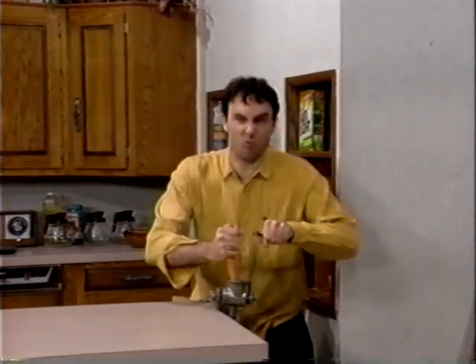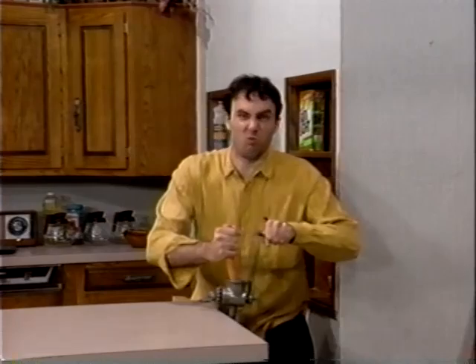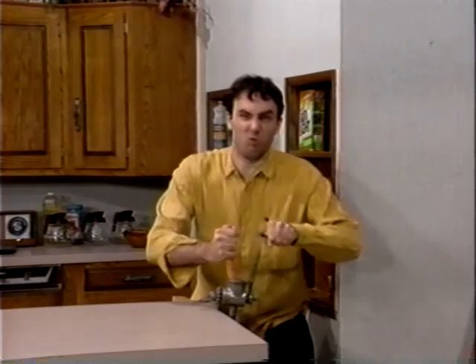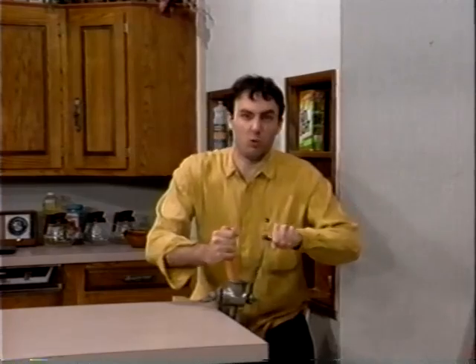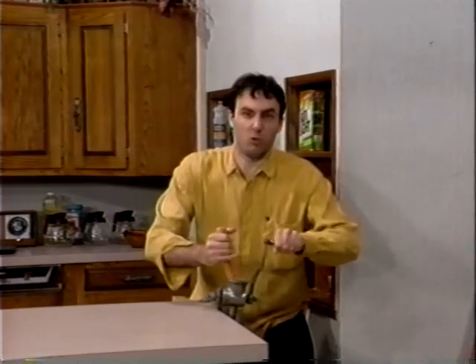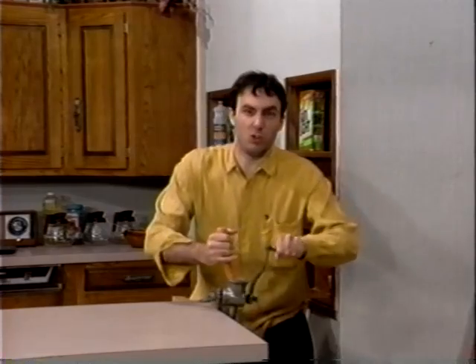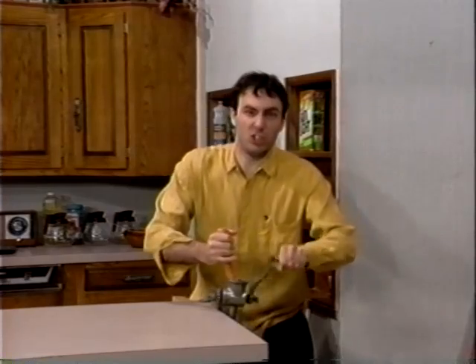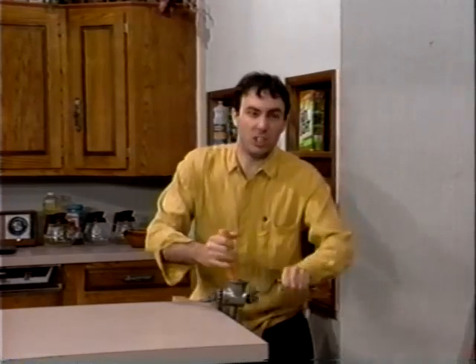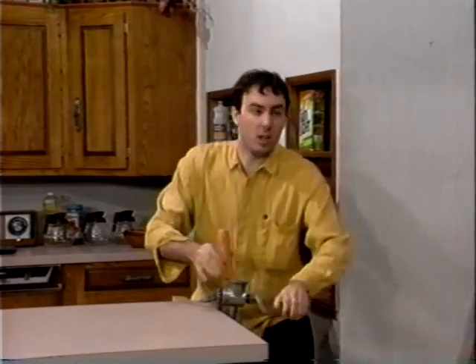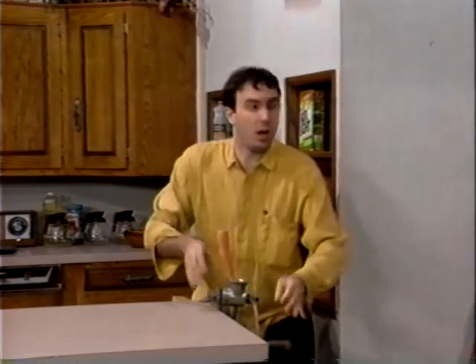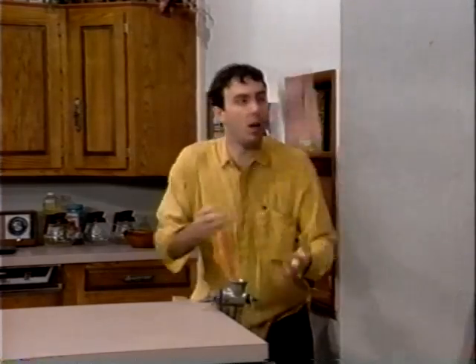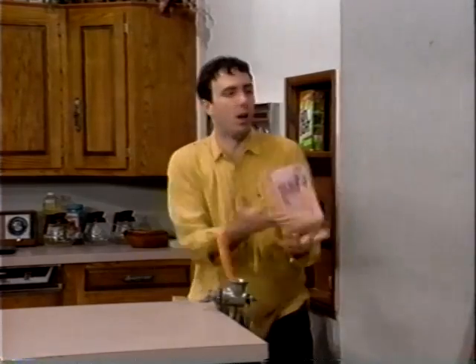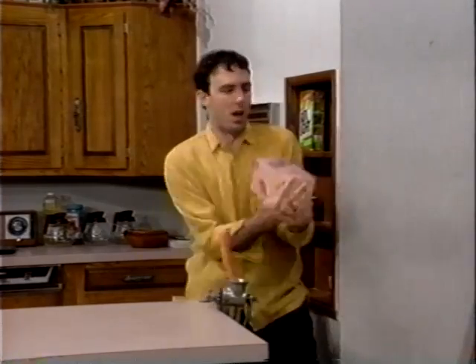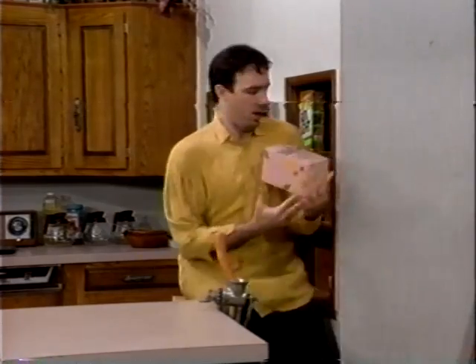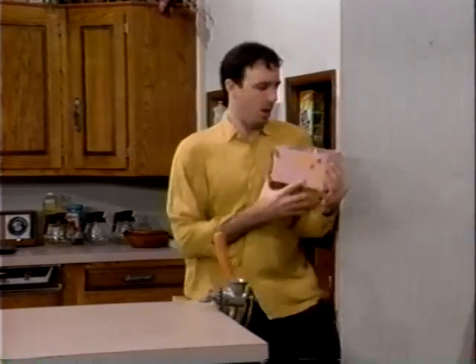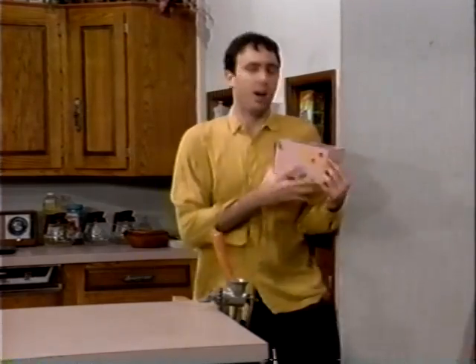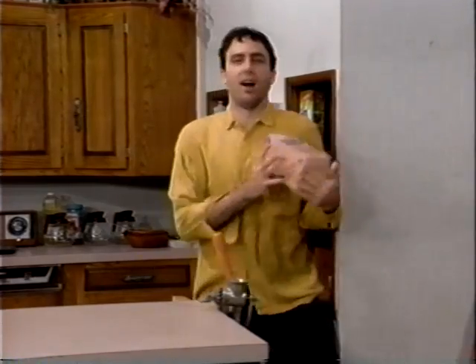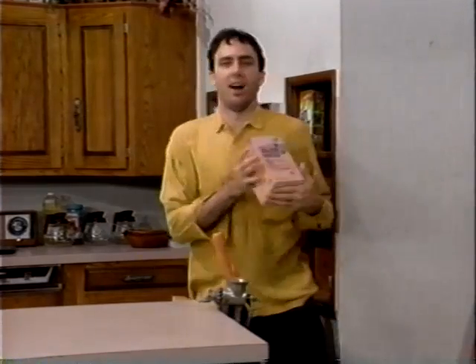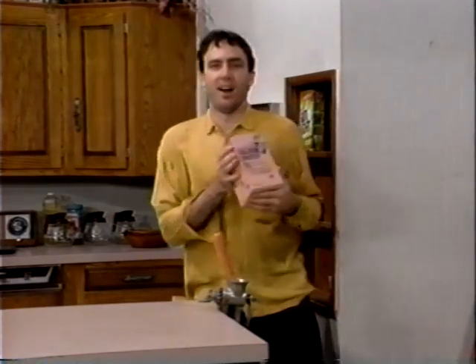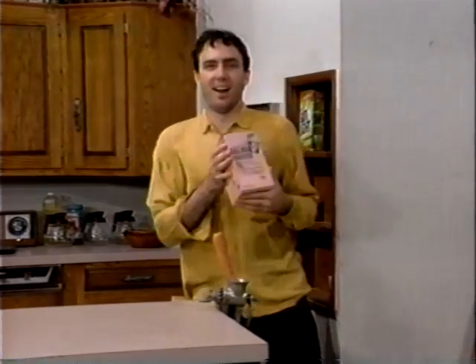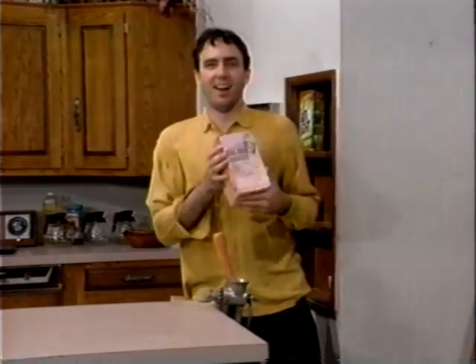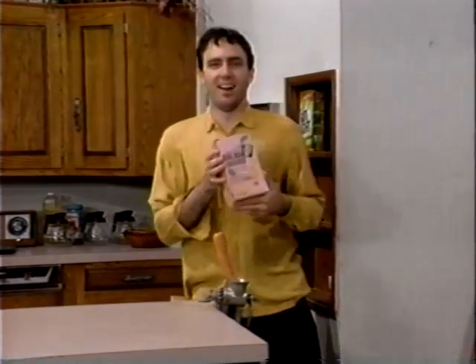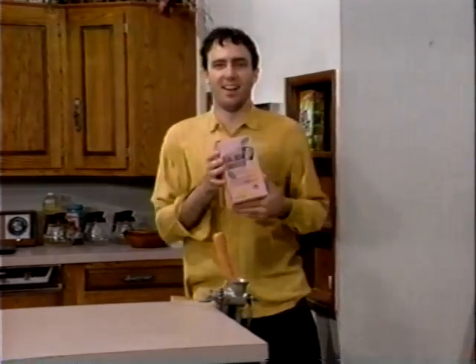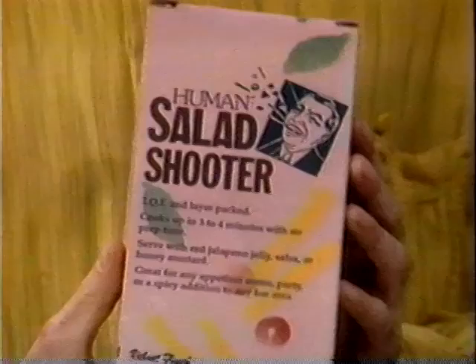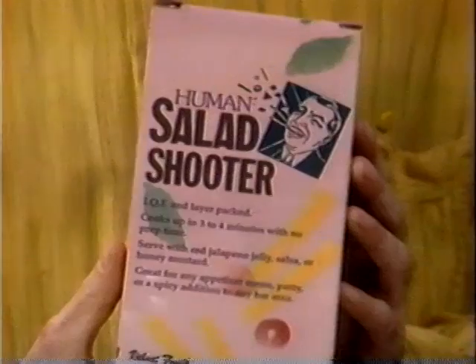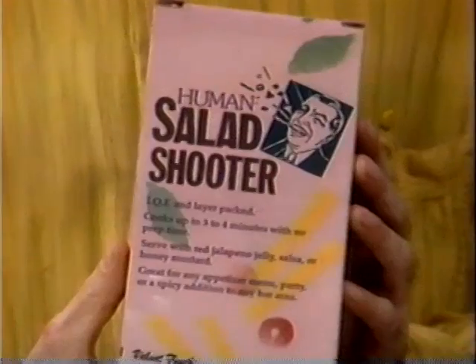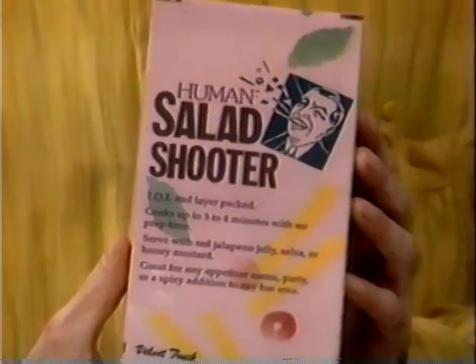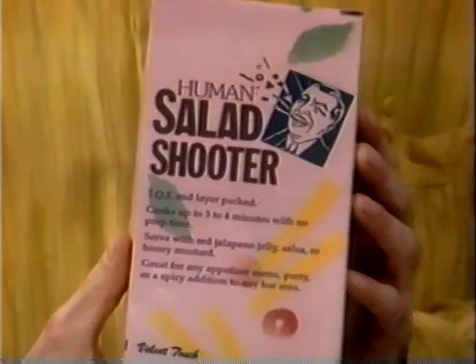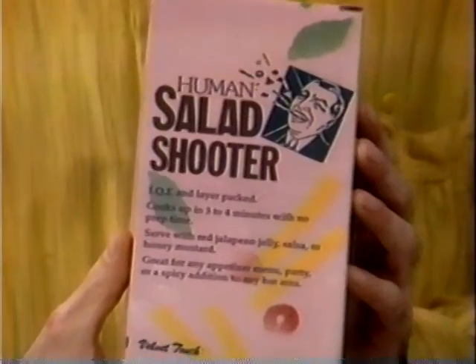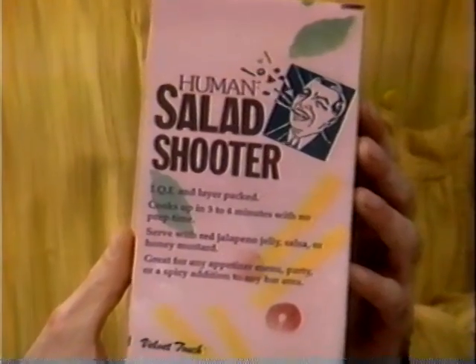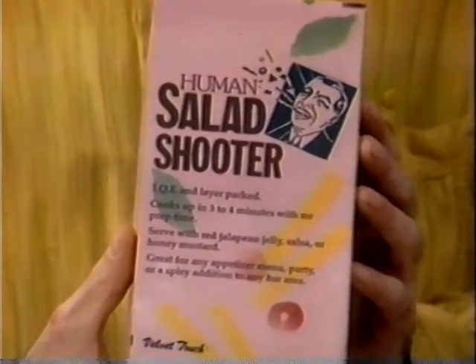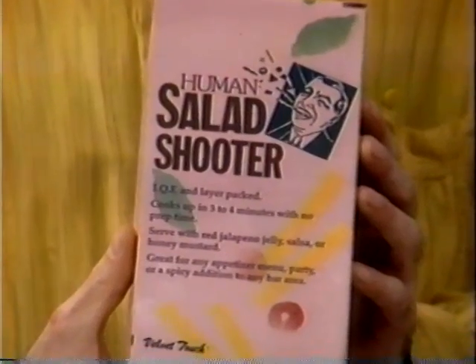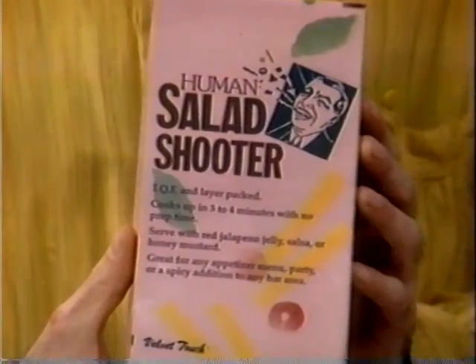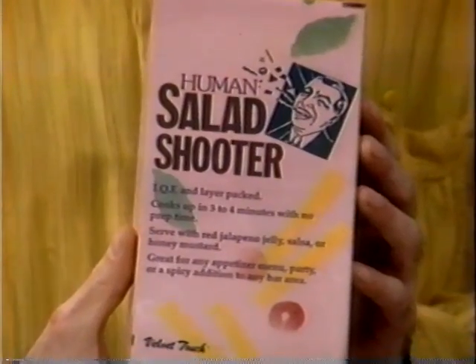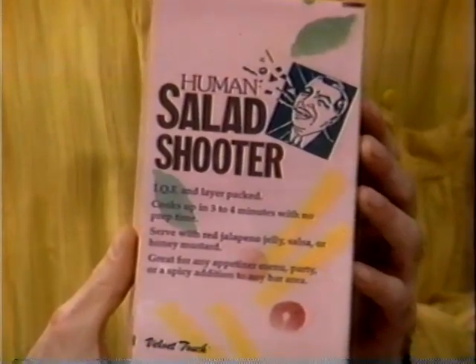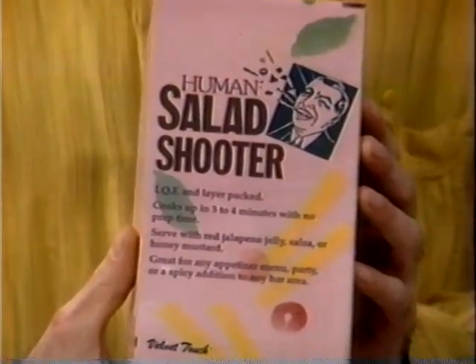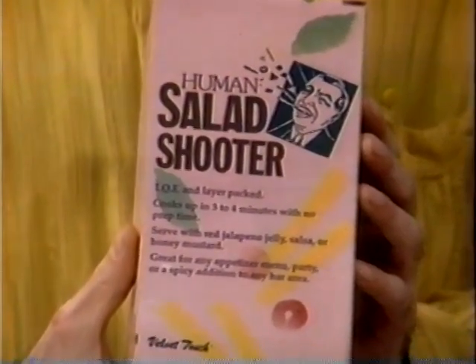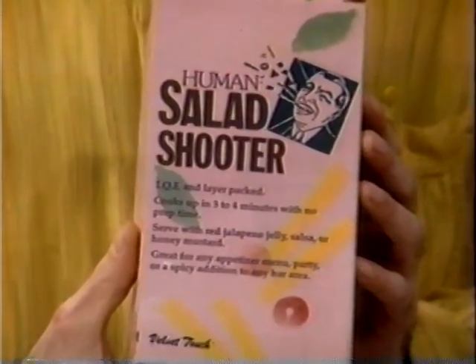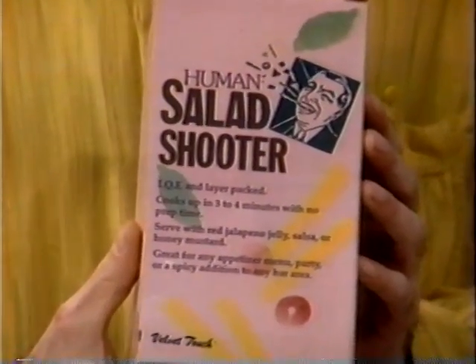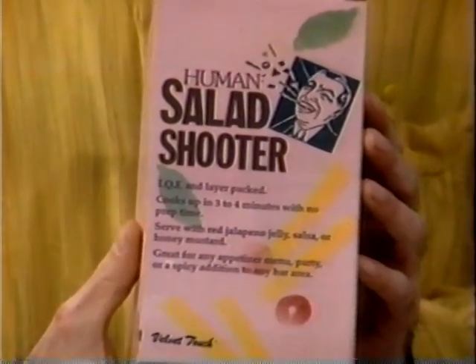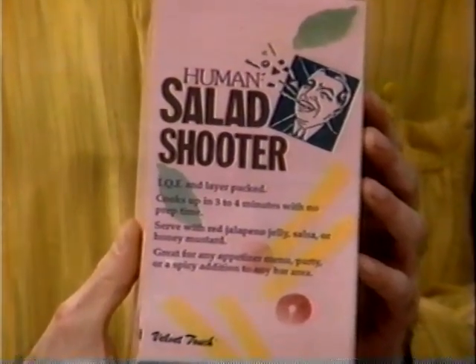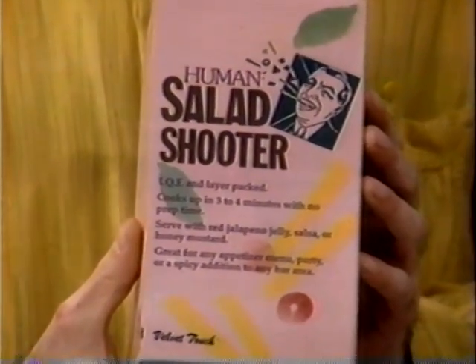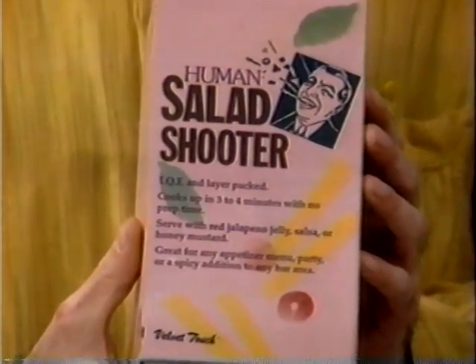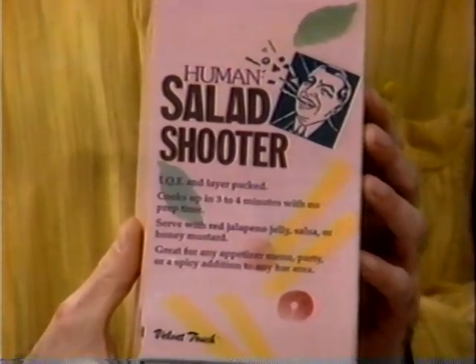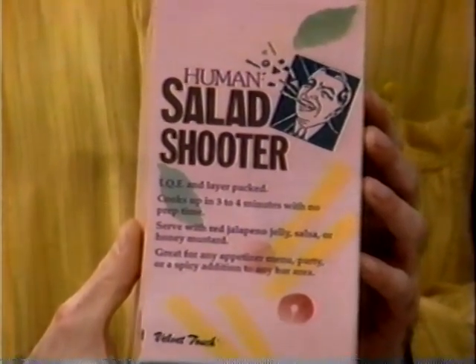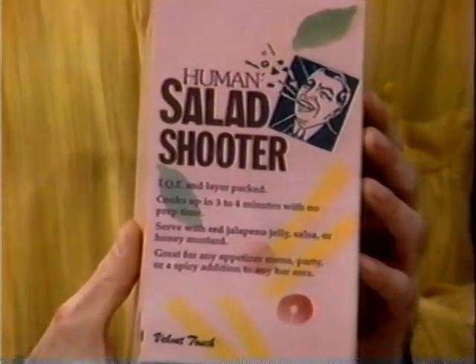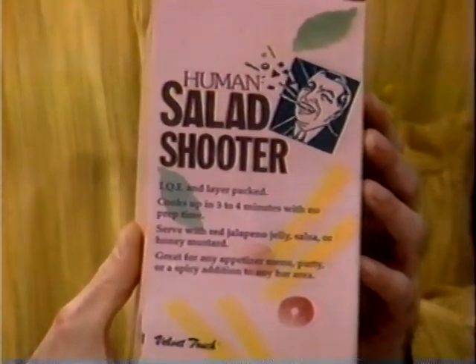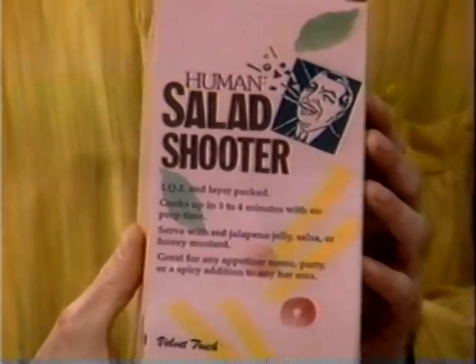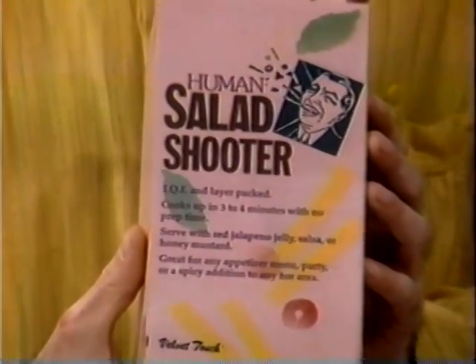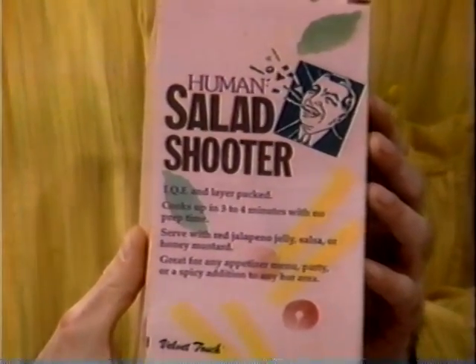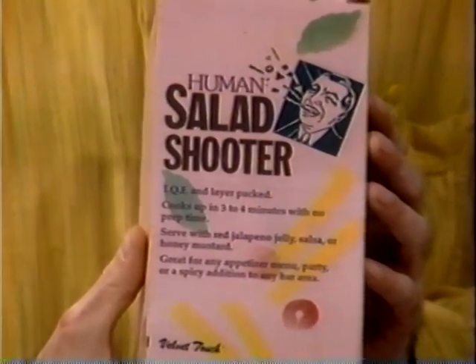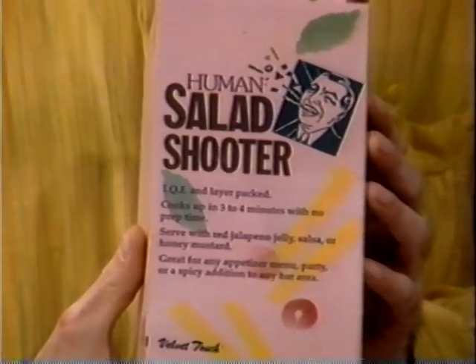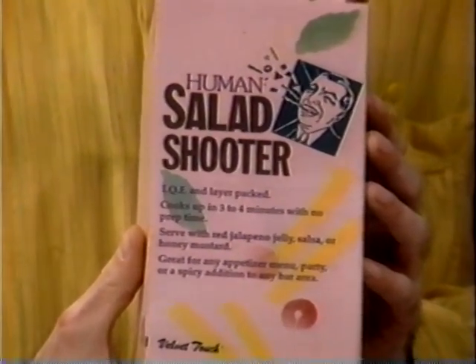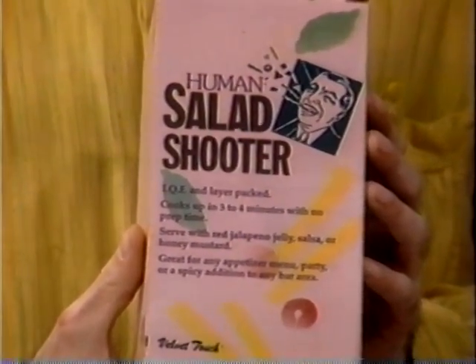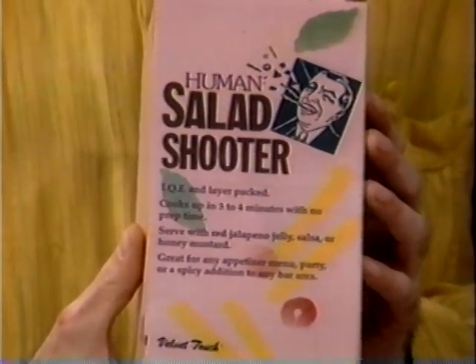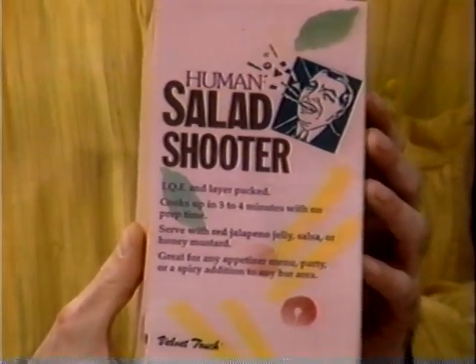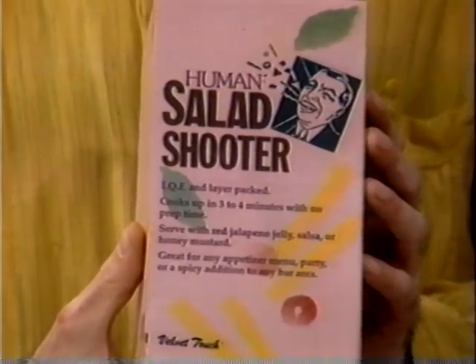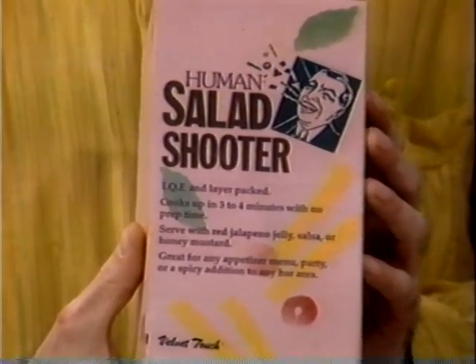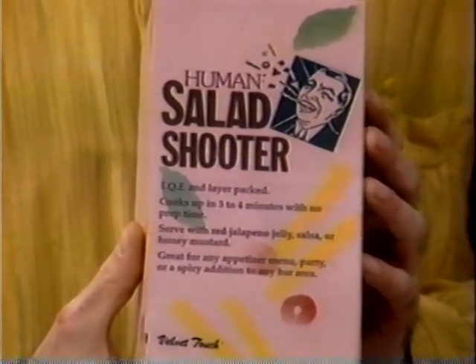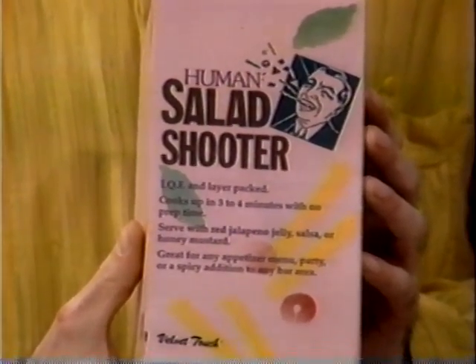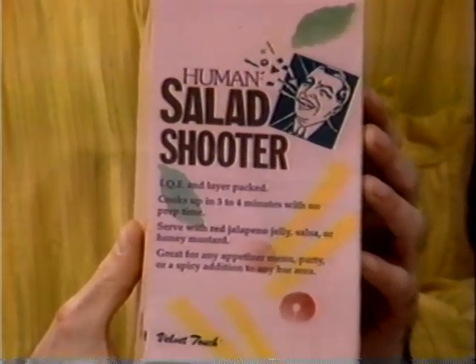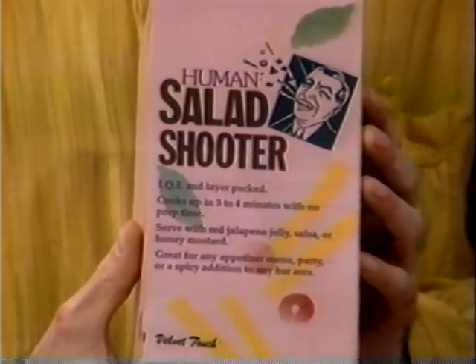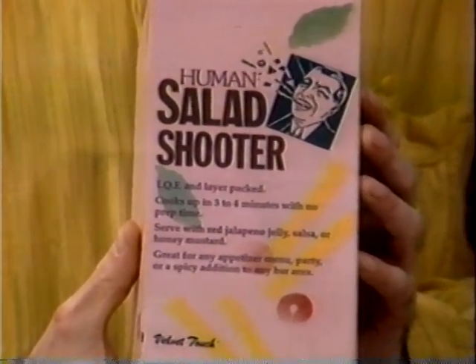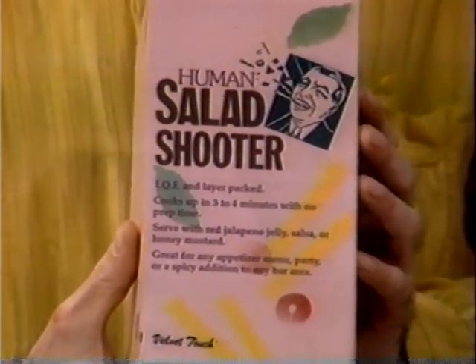With Zesto's Human Salad Shooter! Yes, with the new Human Salad Shooter, your food preparation worries are over!